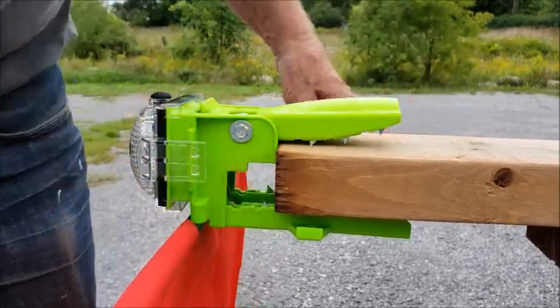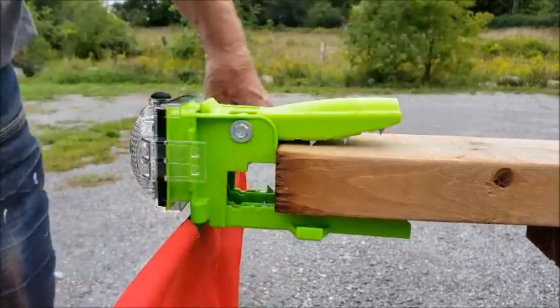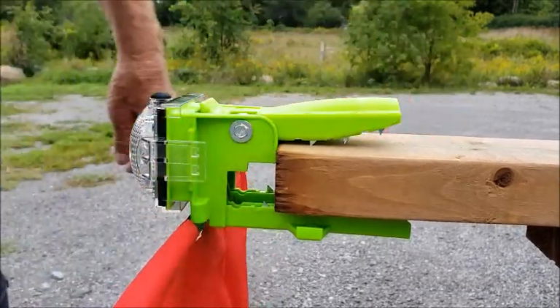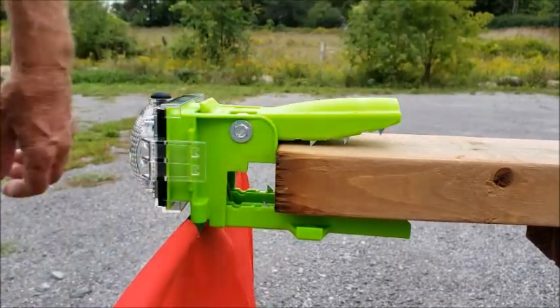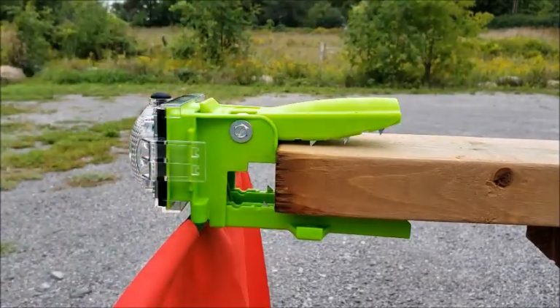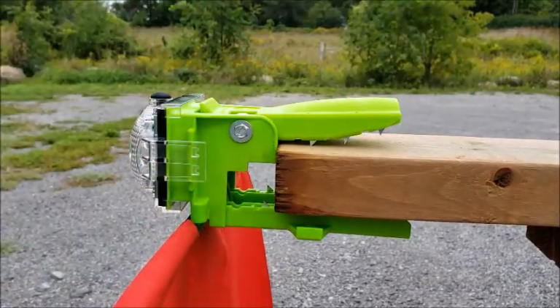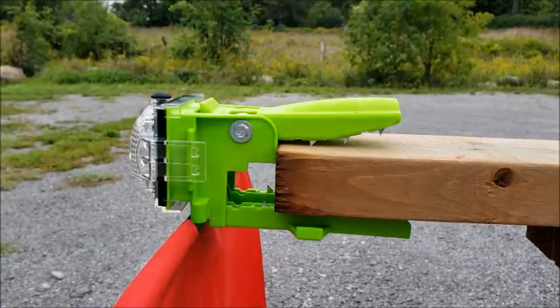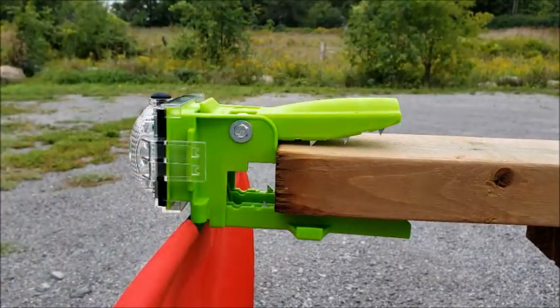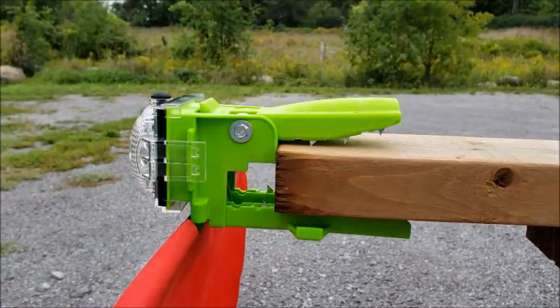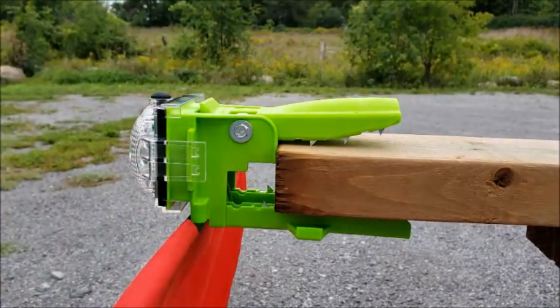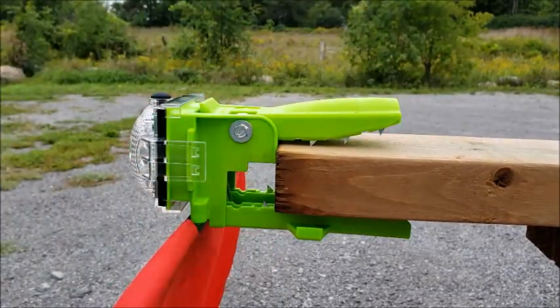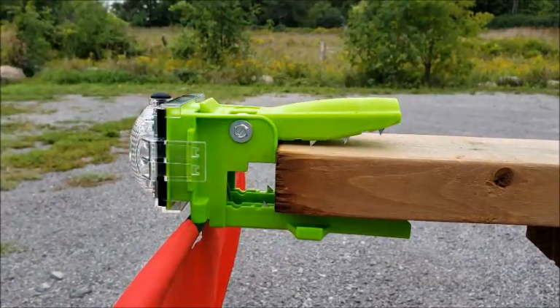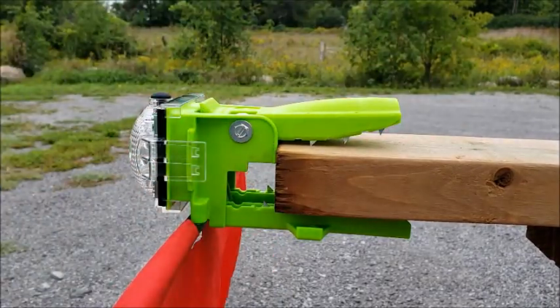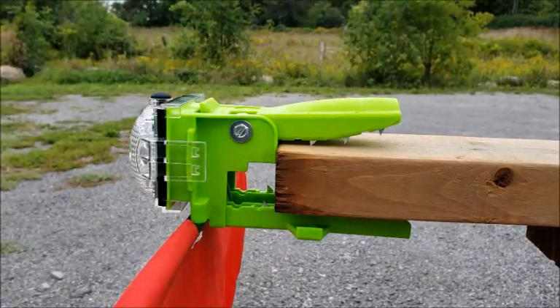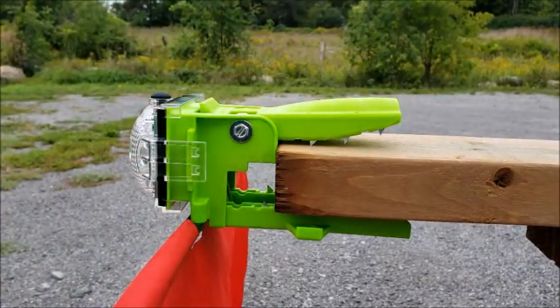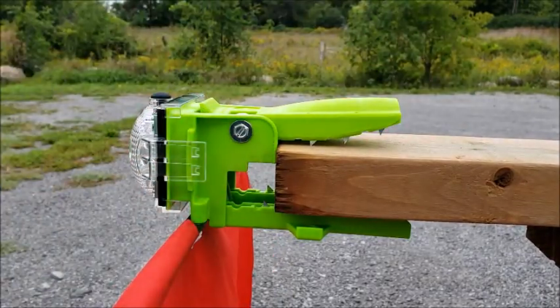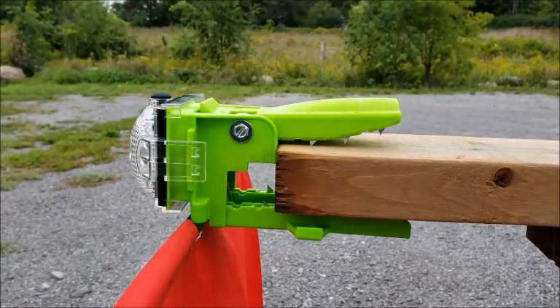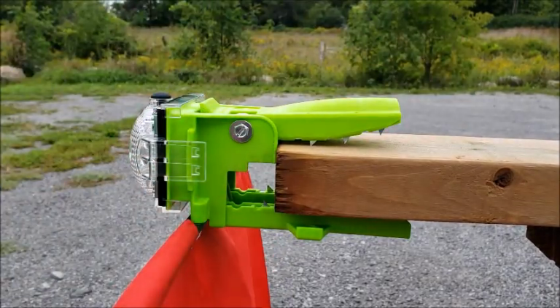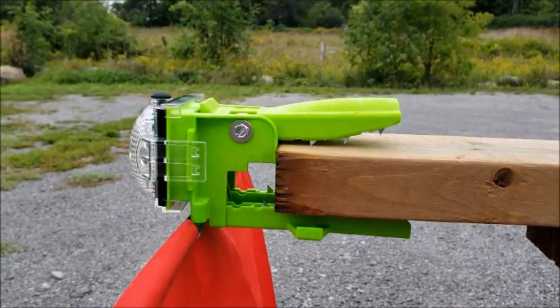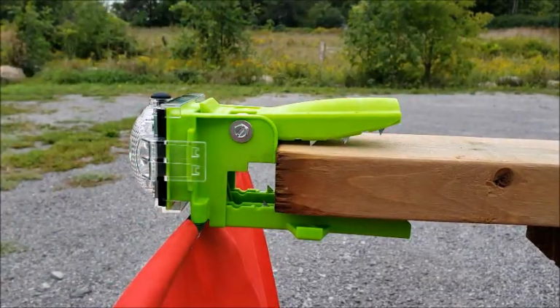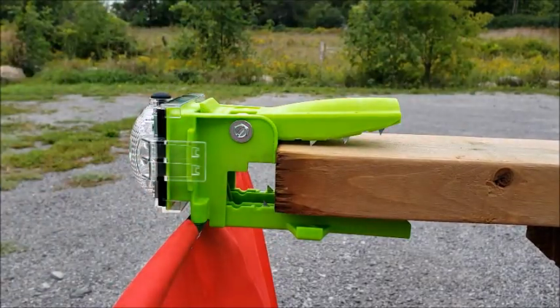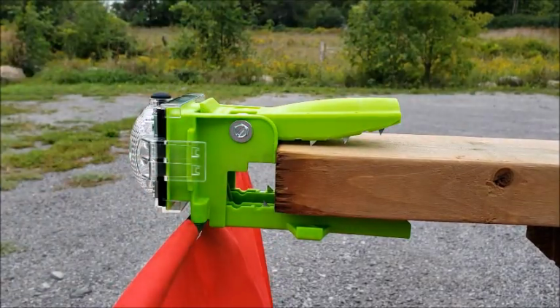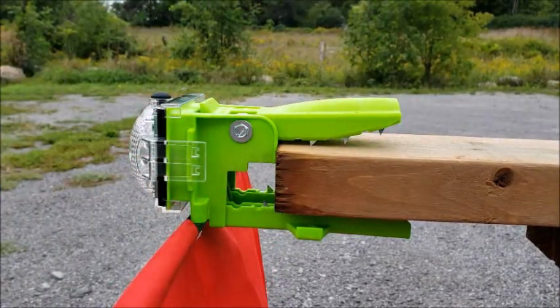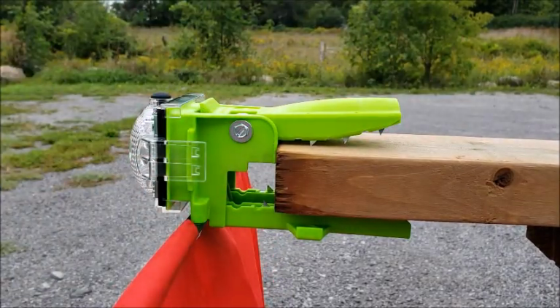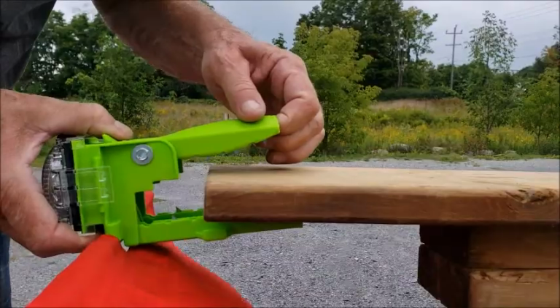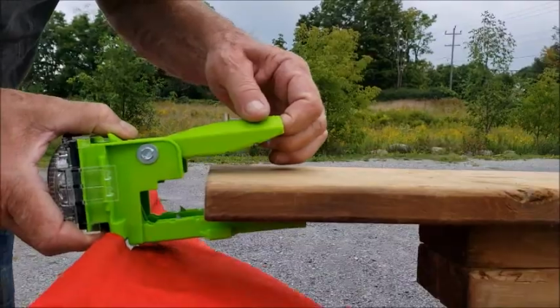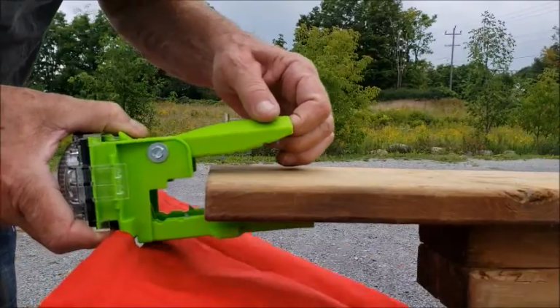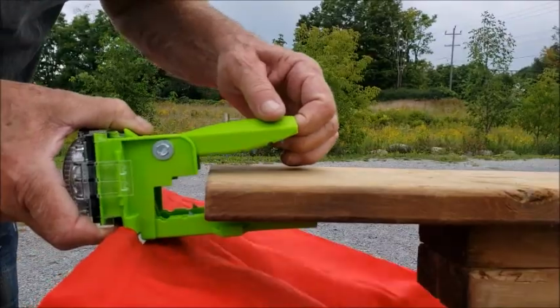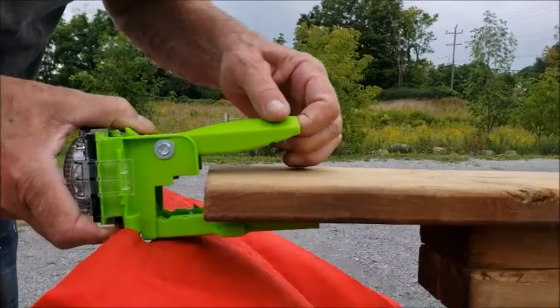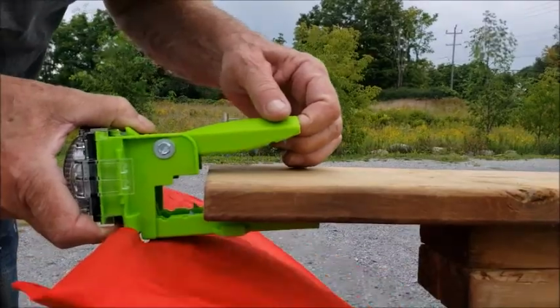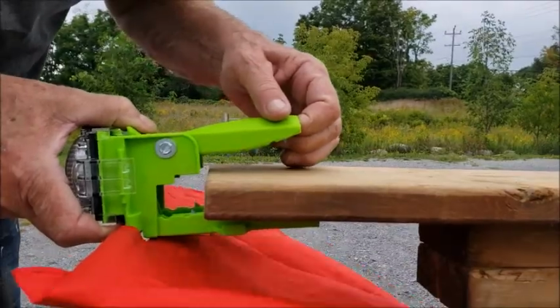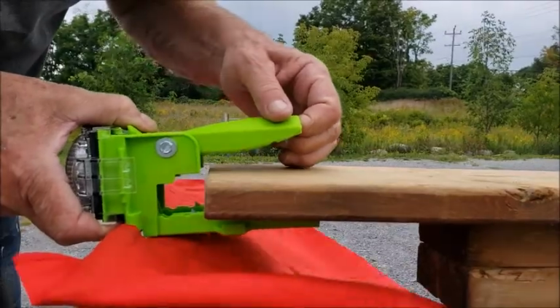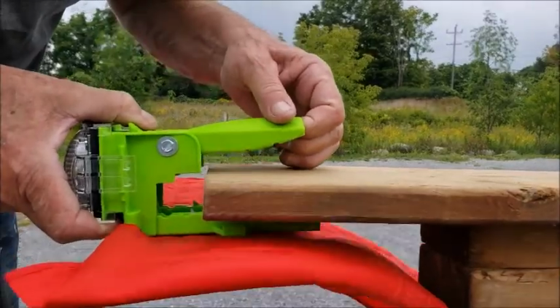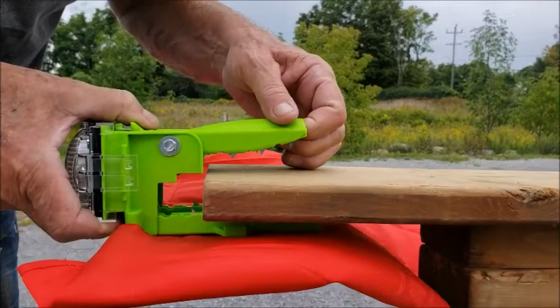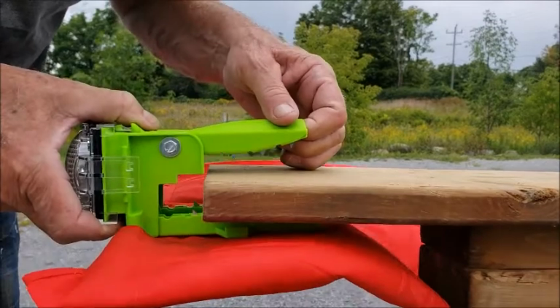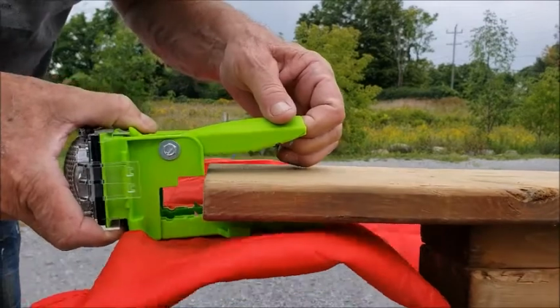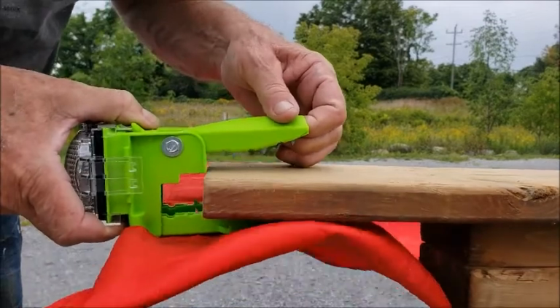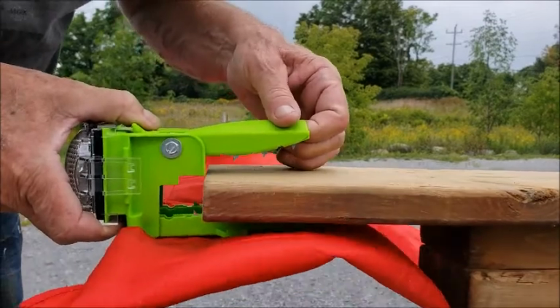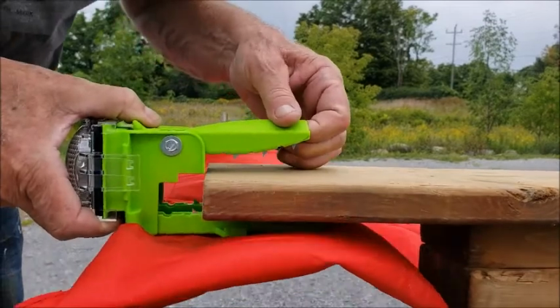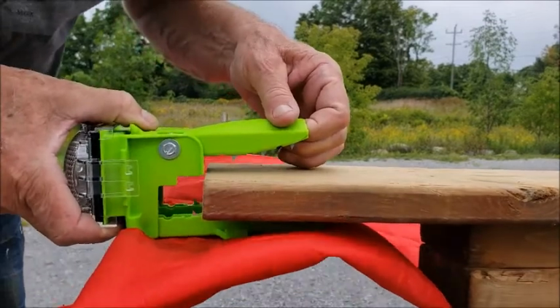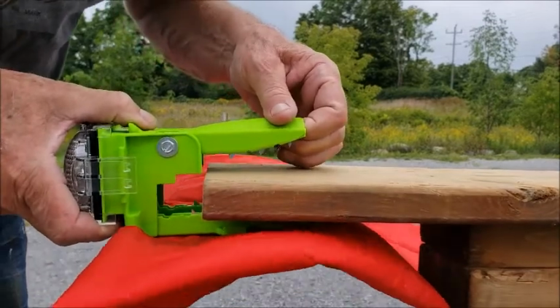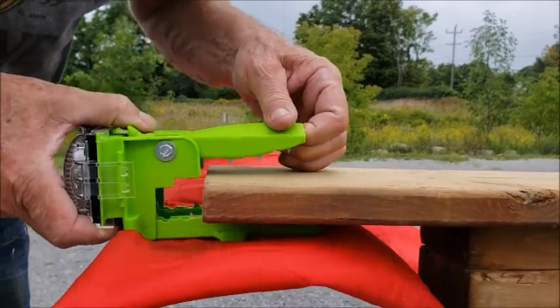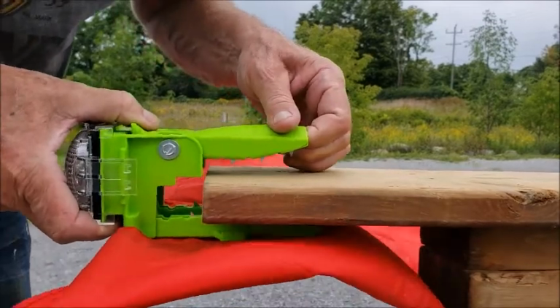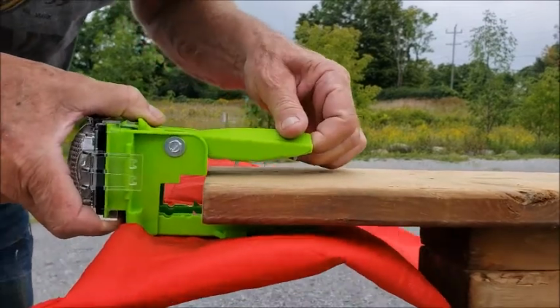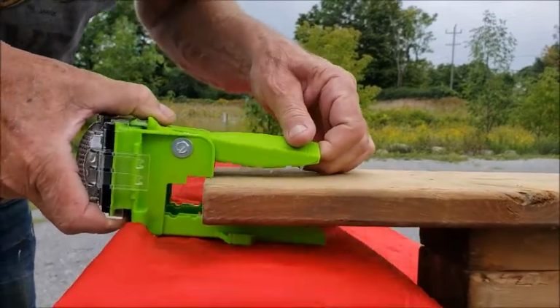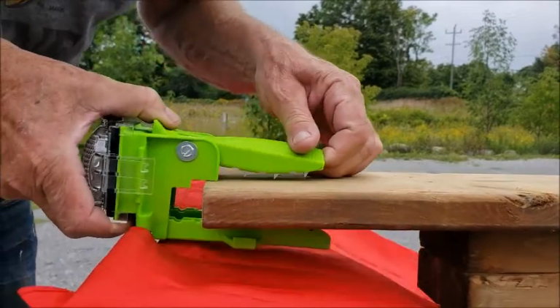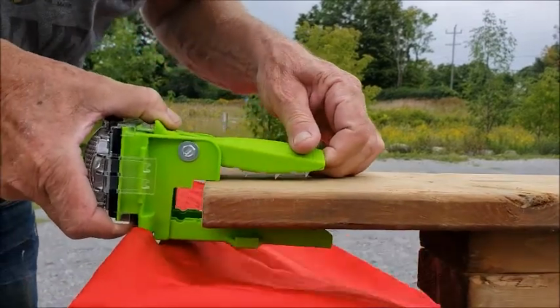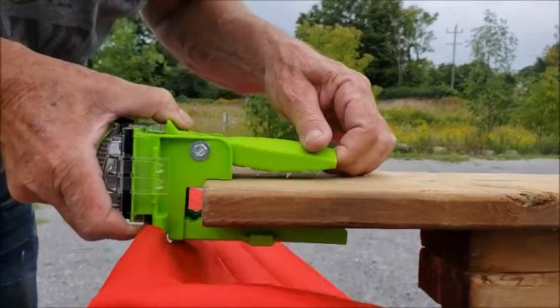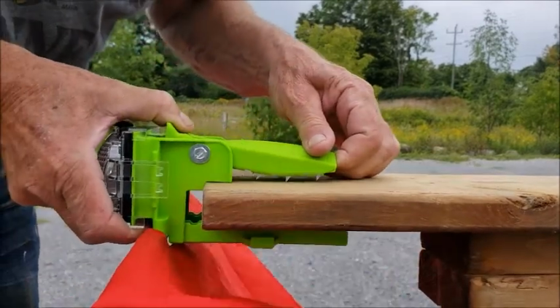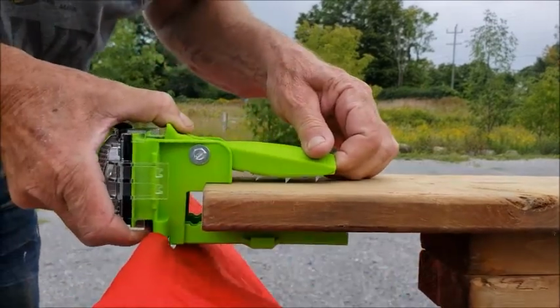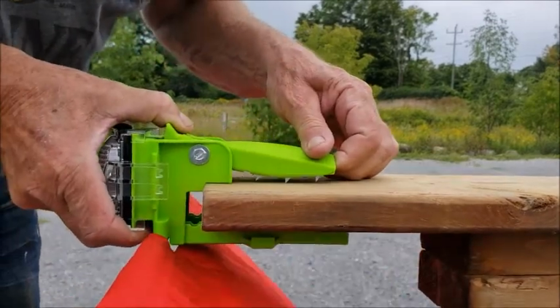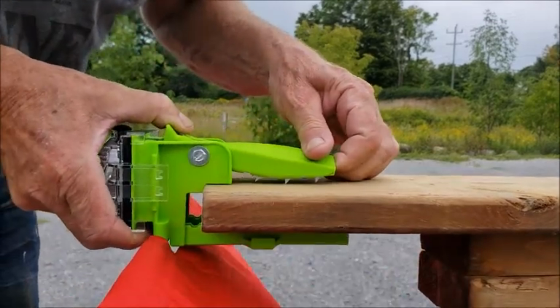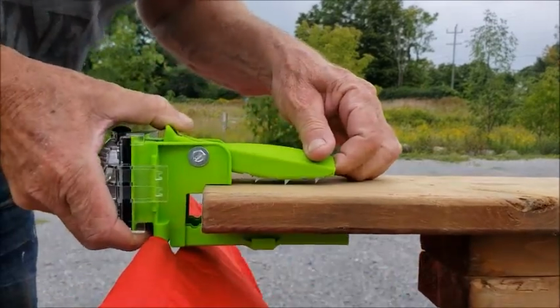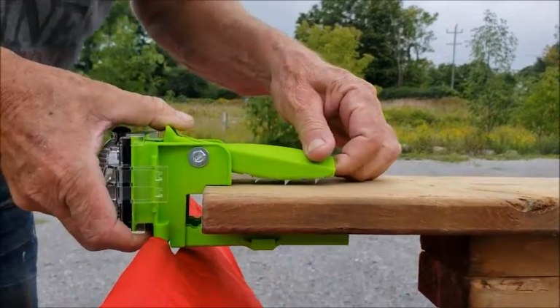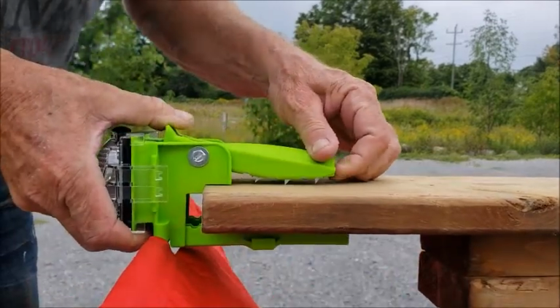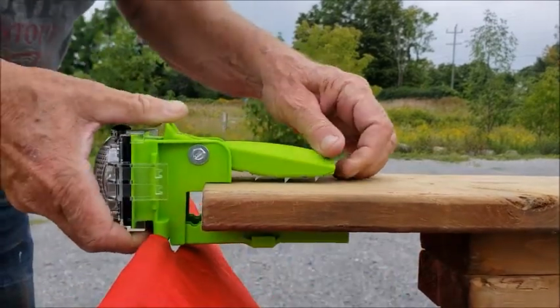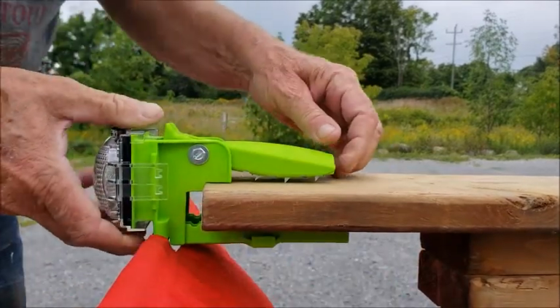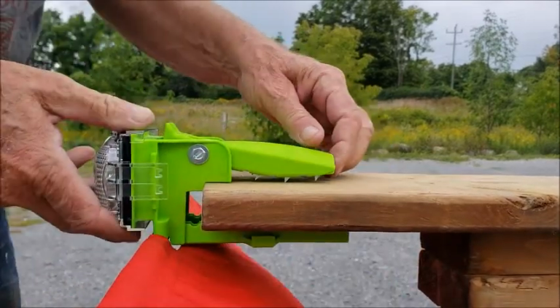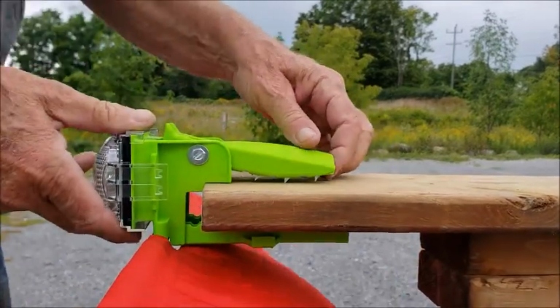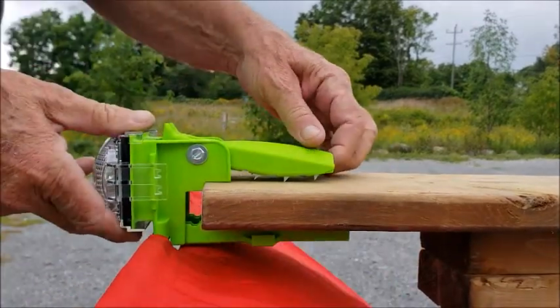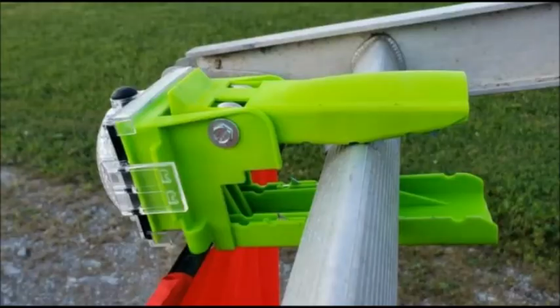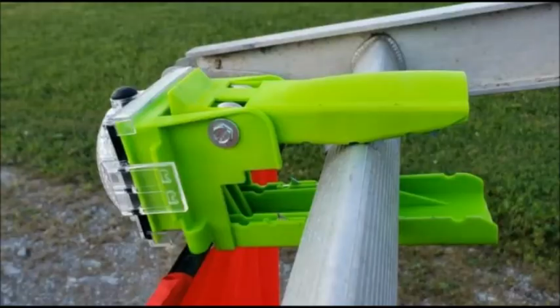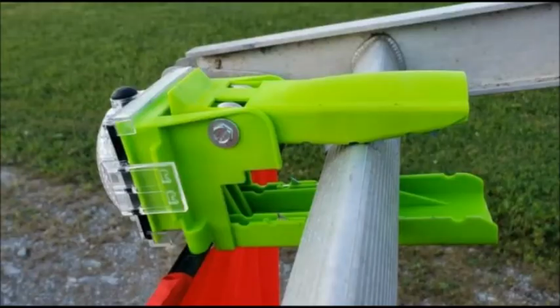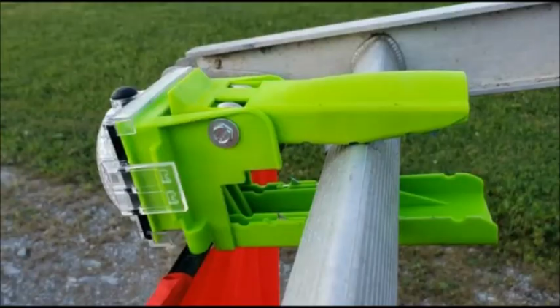For example, wood with different thicknesses — simply push it in until it stops. You can also attach it to trailers and ladders.